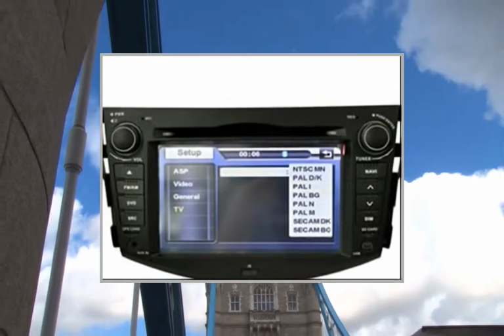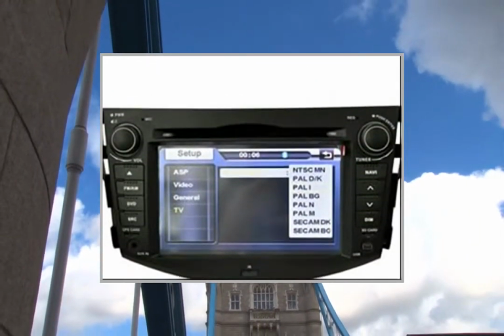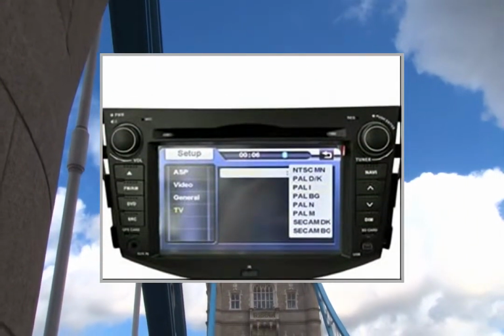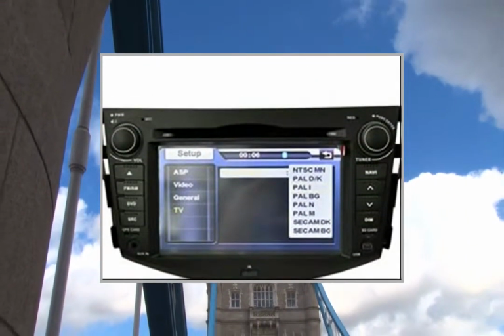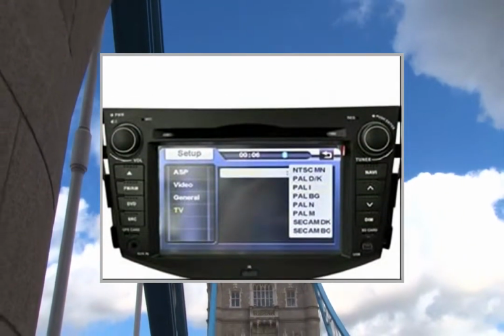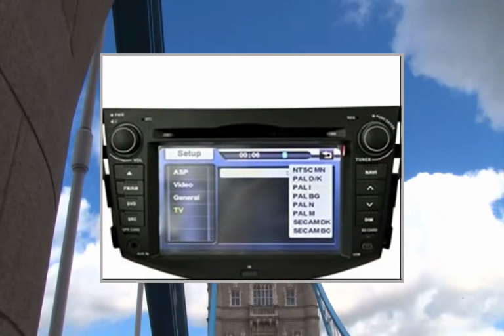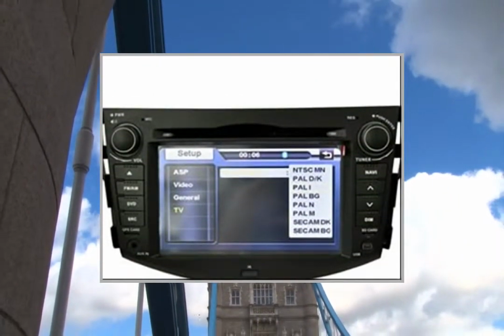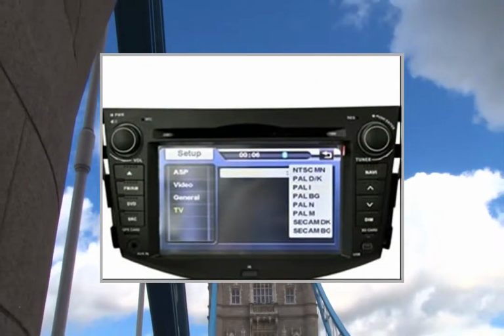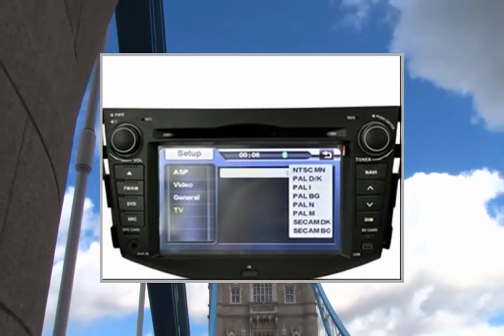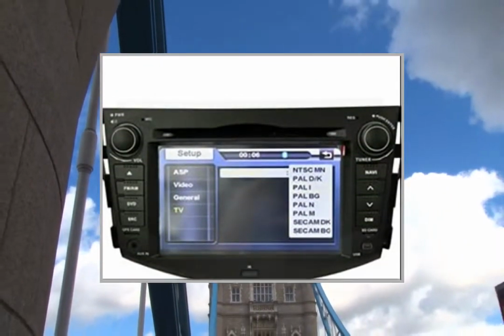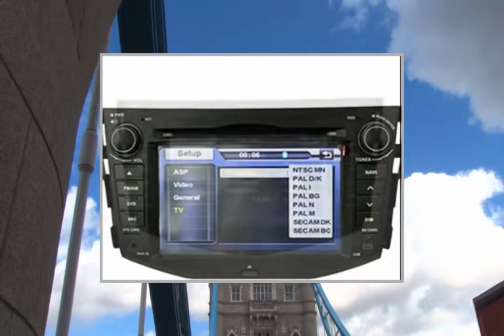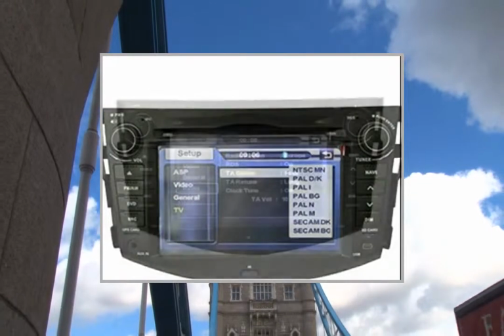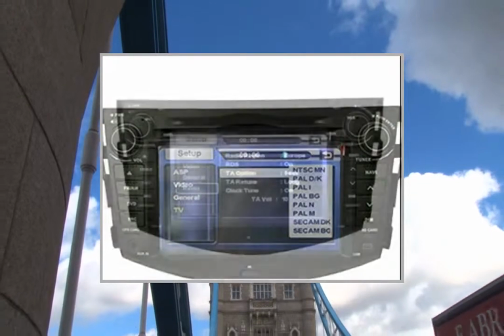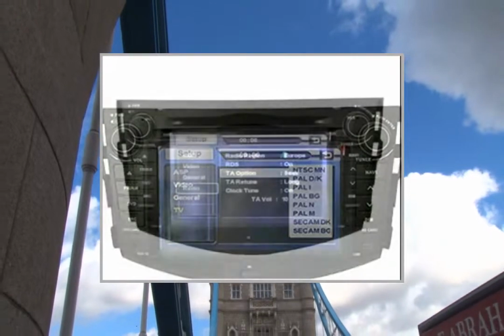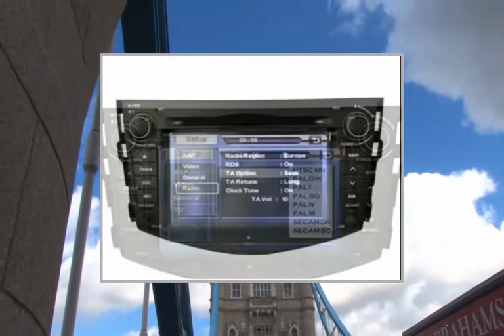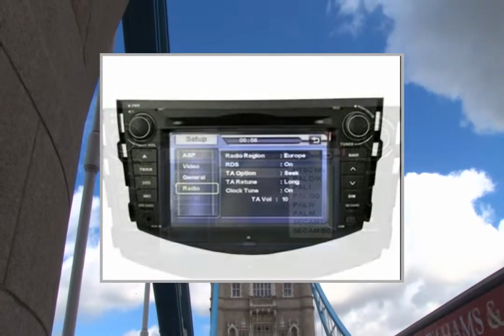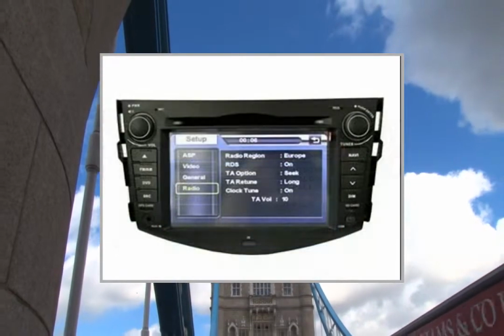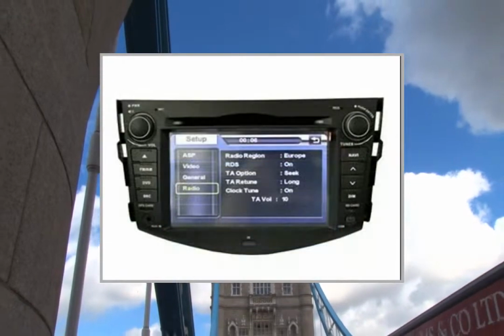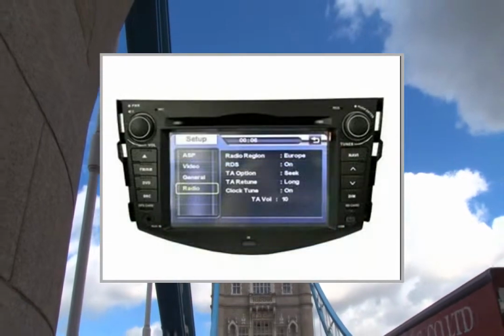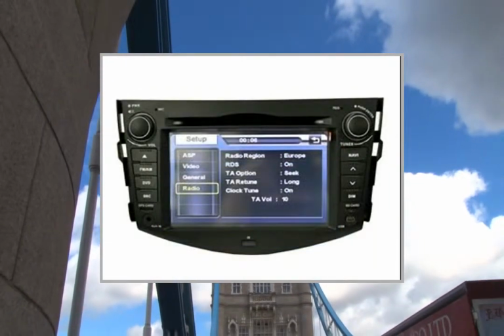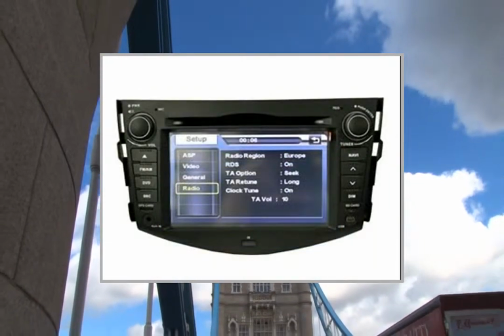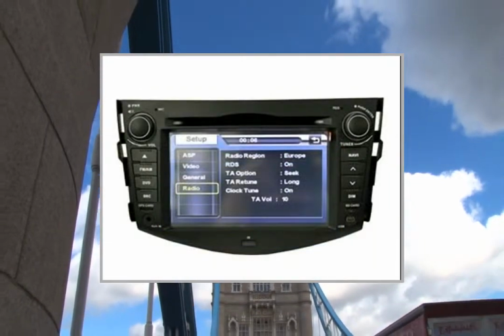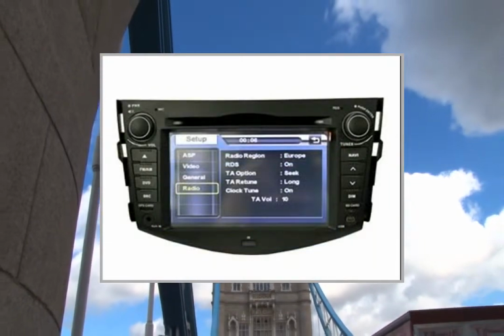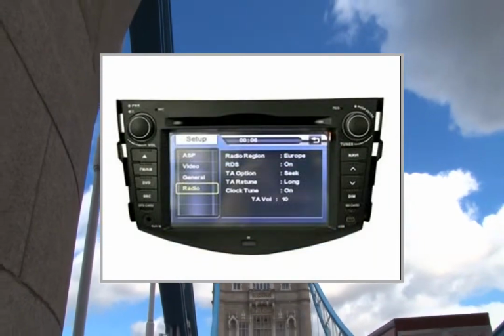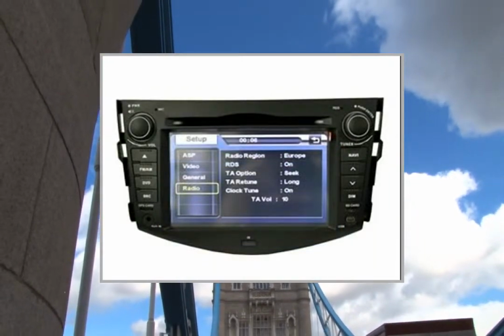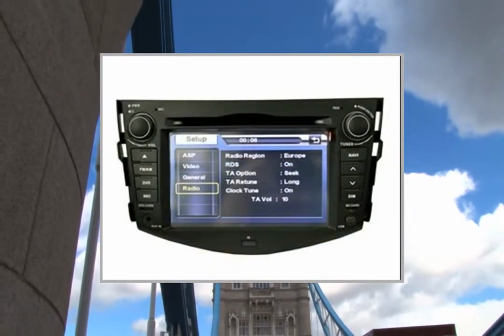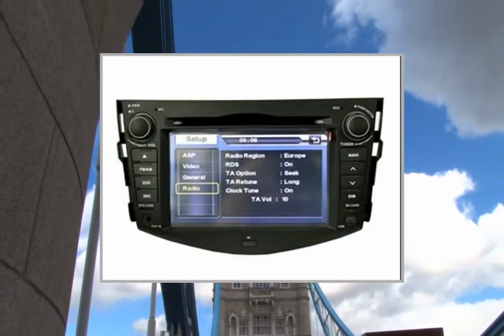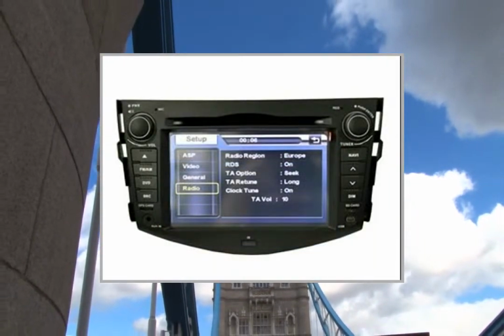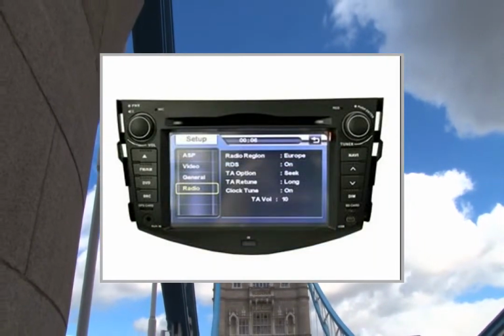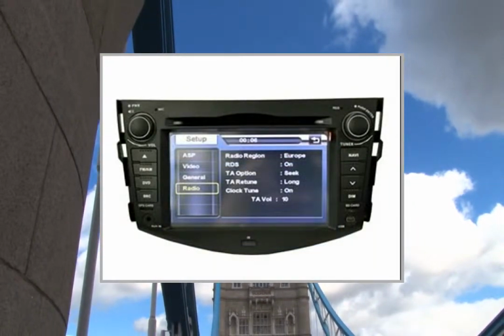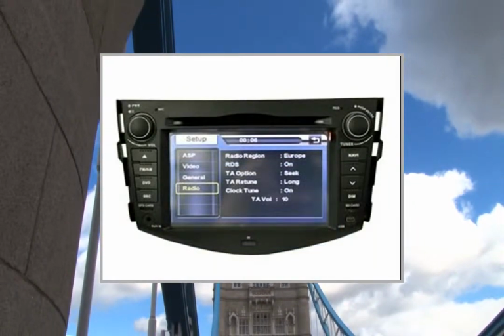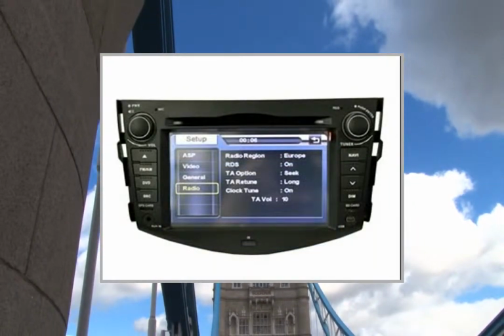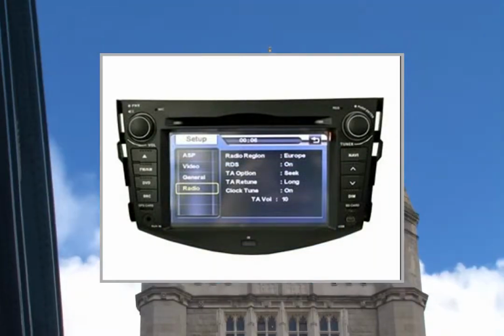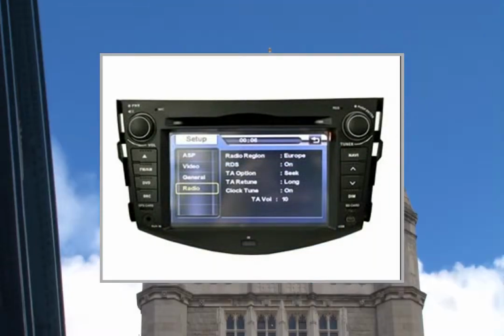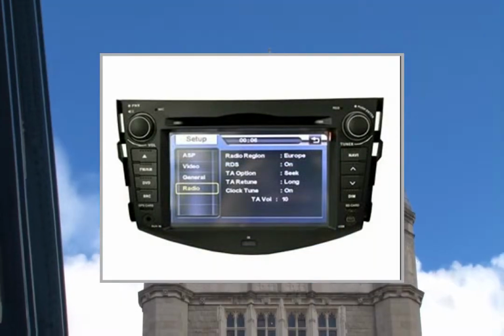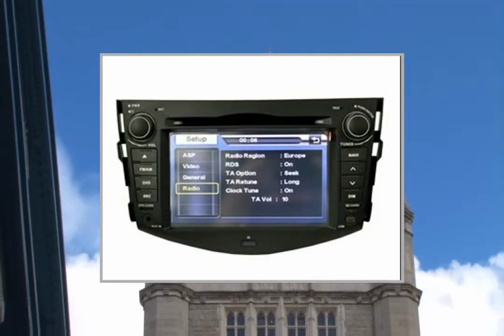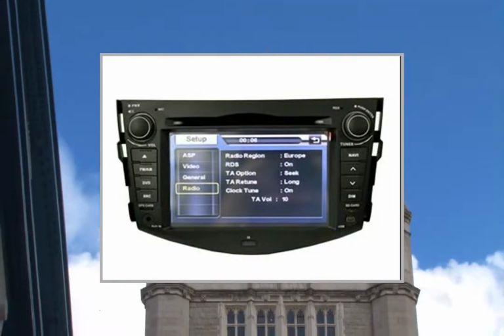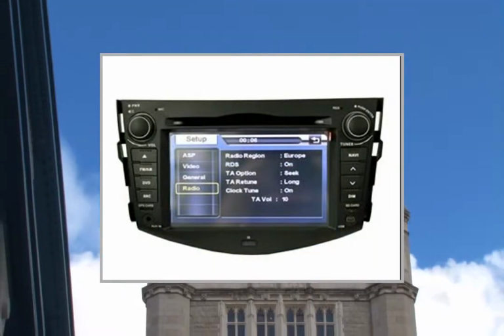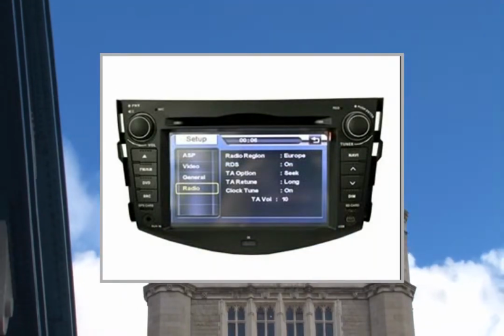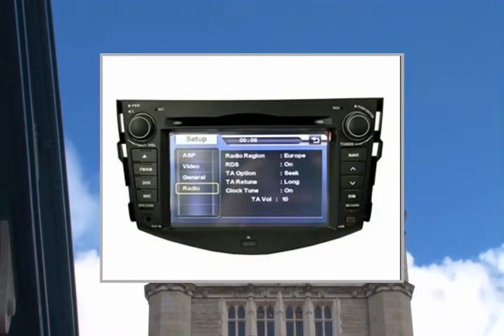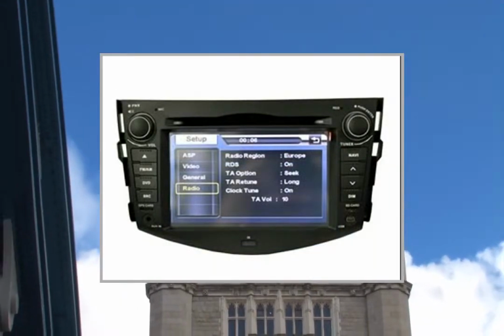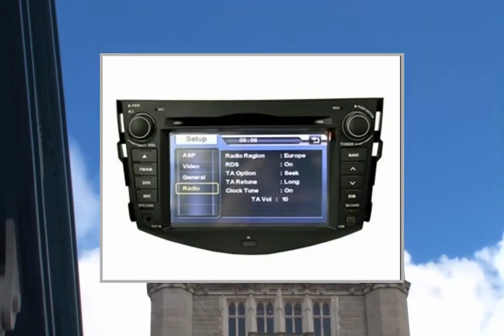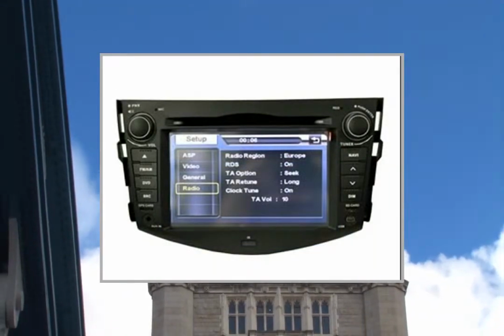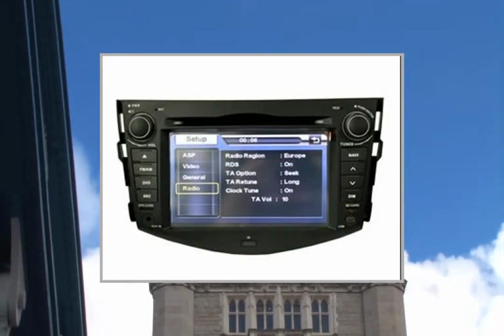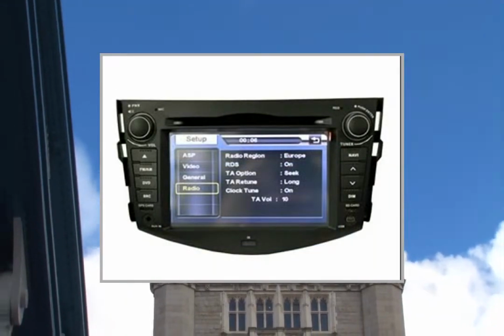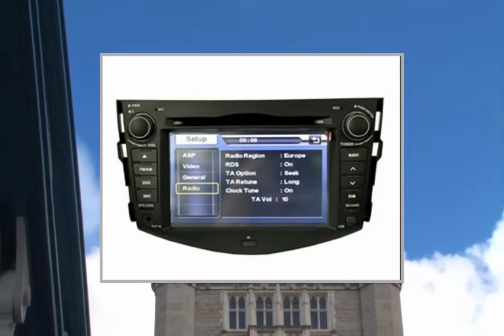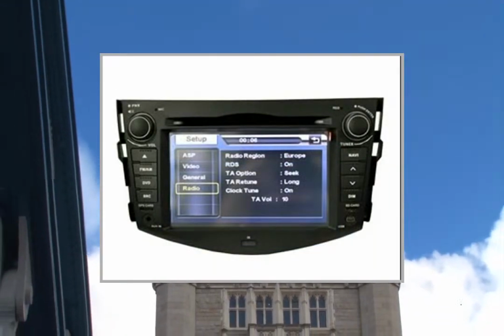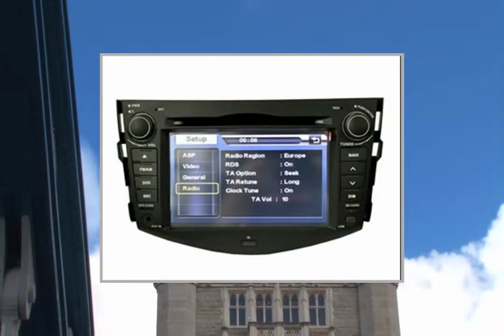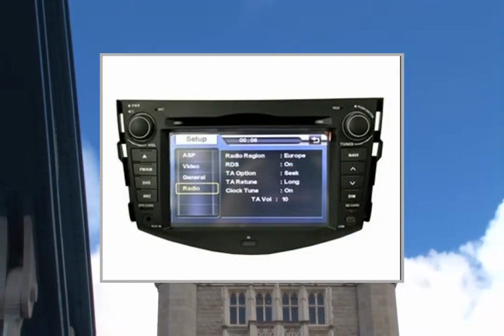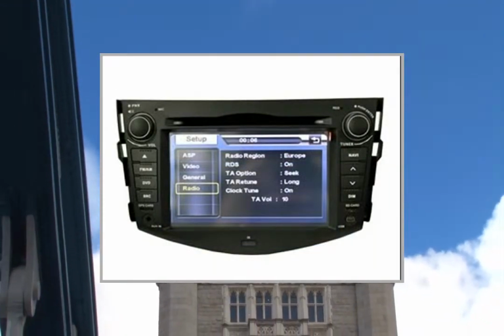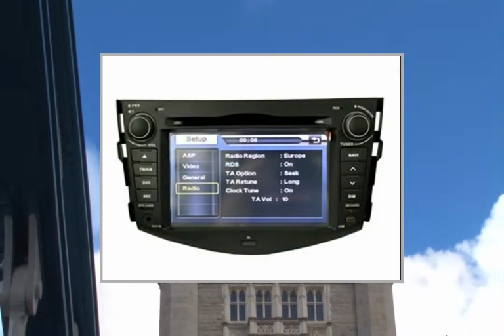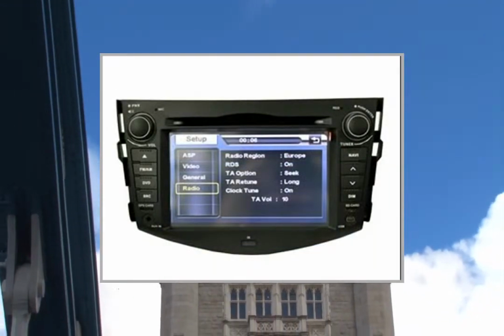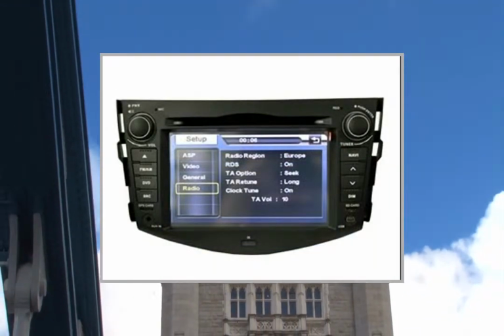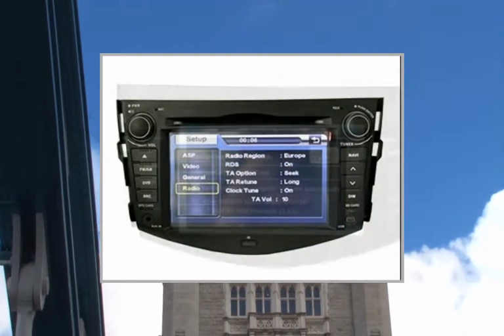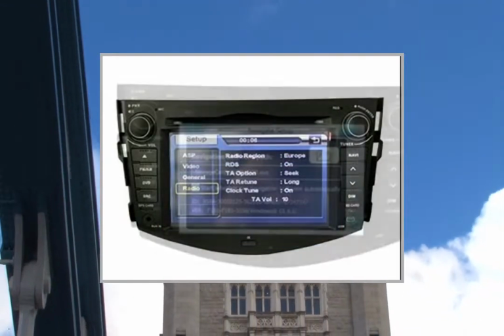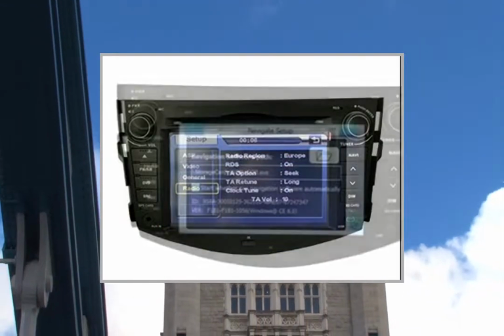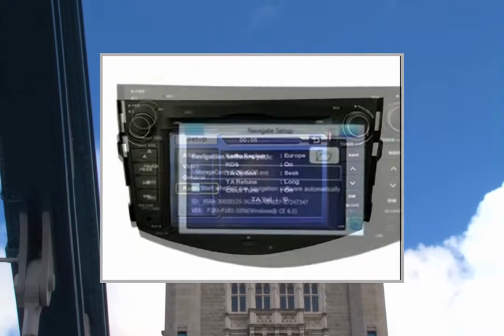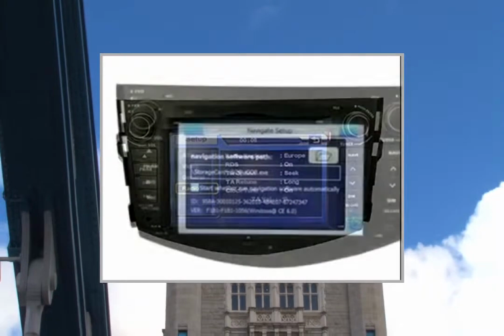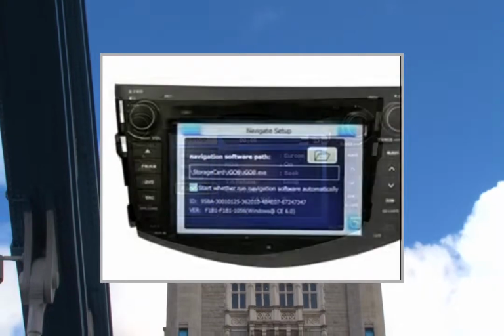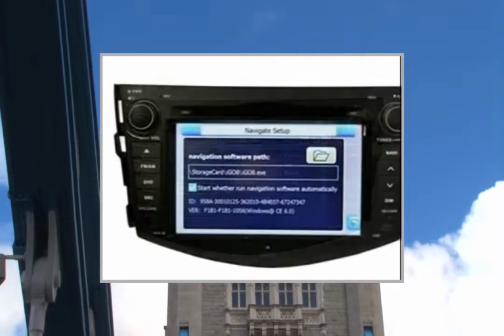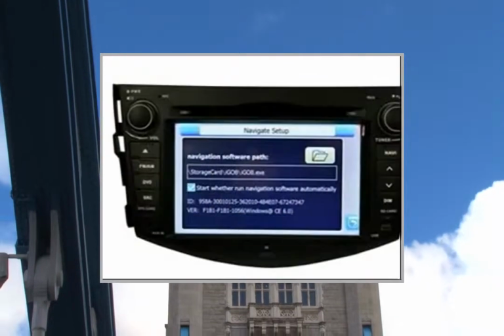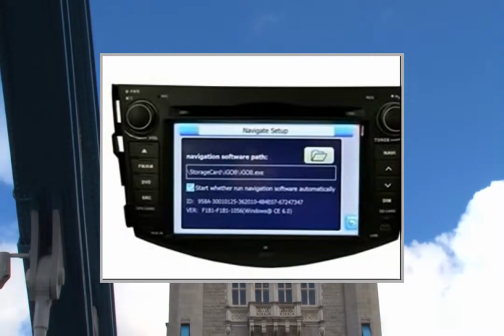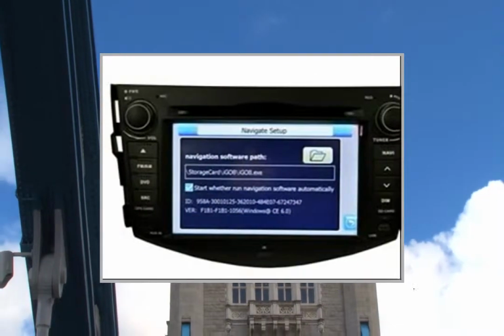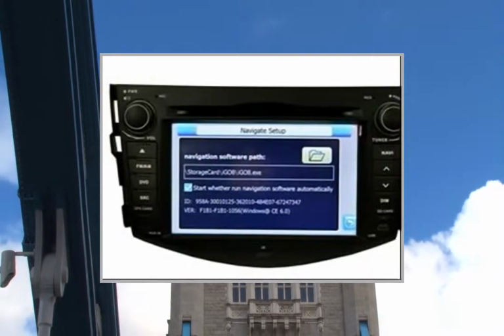JPEG, DIVX. SNR: 75 dB. Max Output Power: 445W. Music Mode: Pop, Rock, Classic.